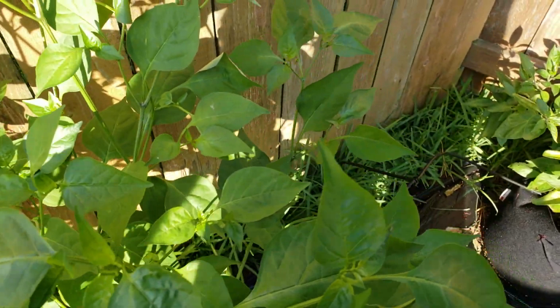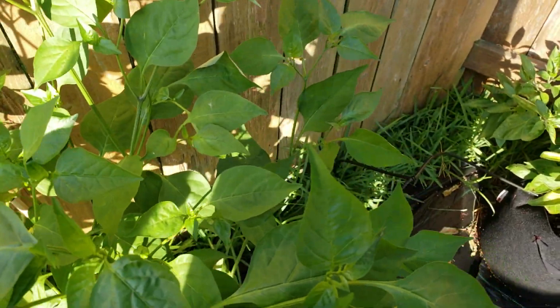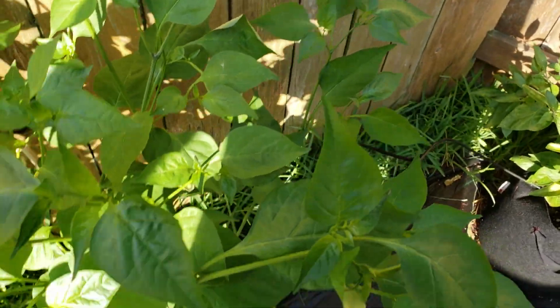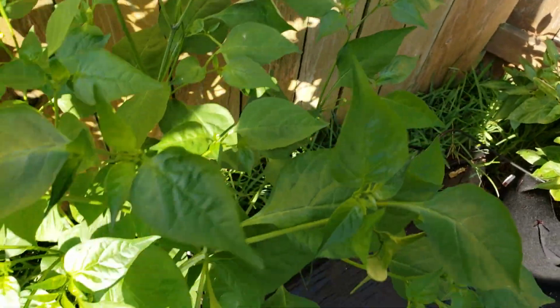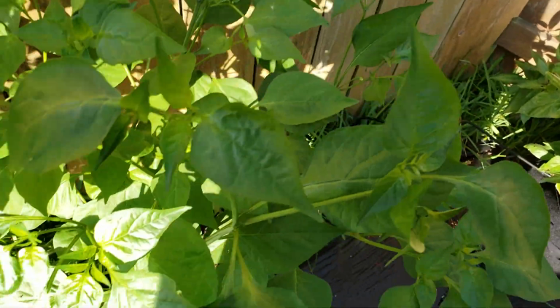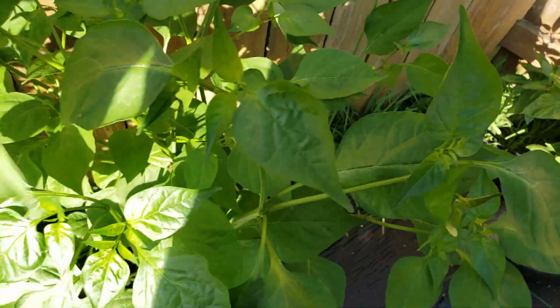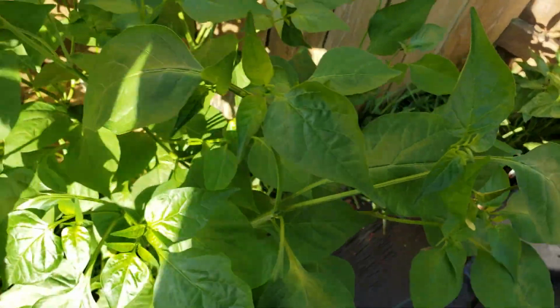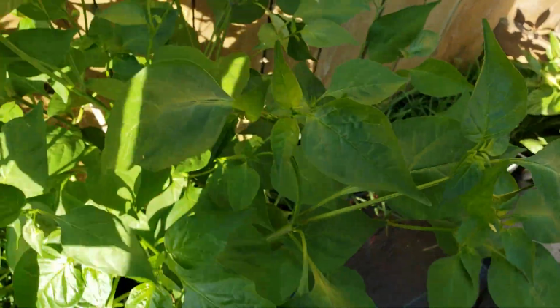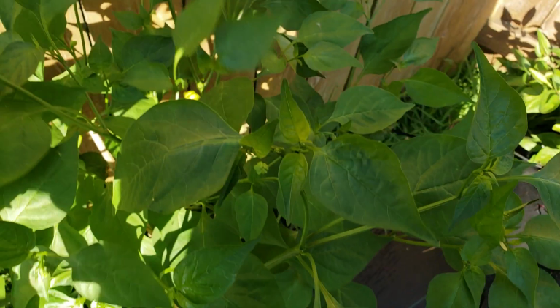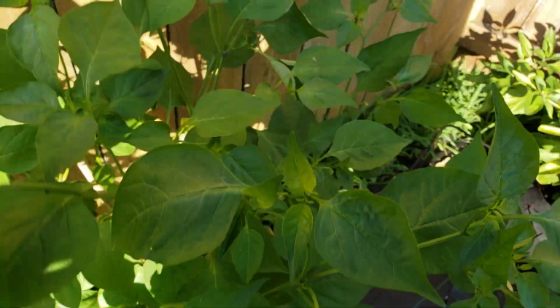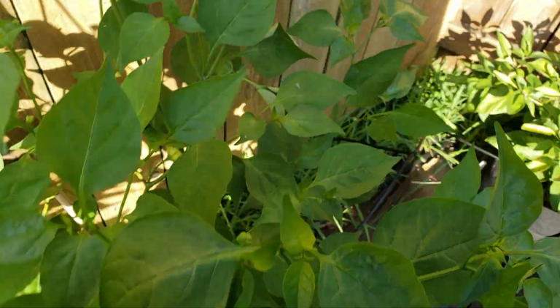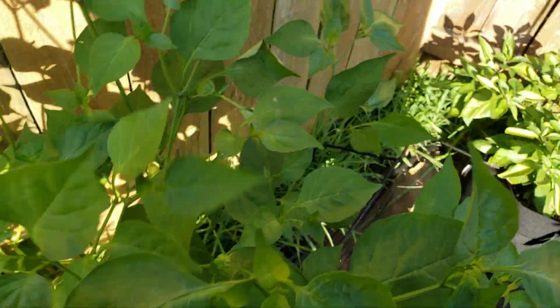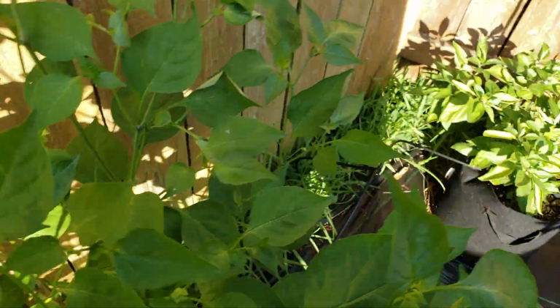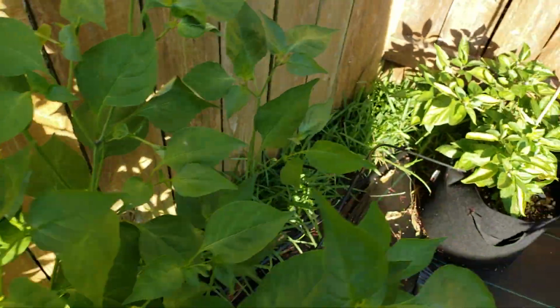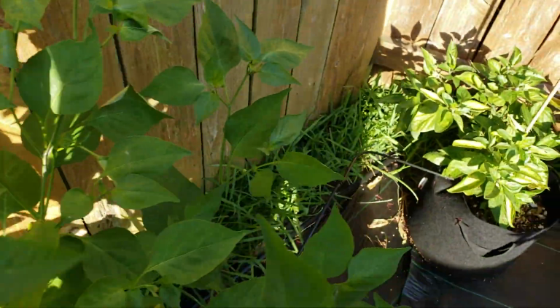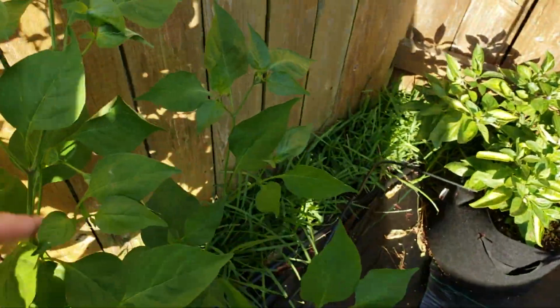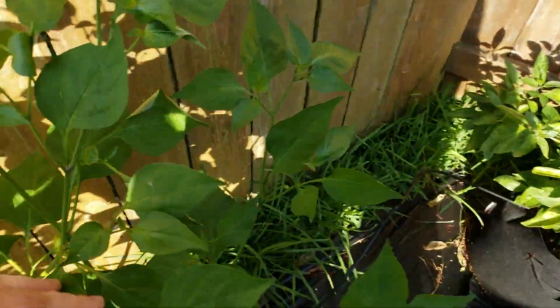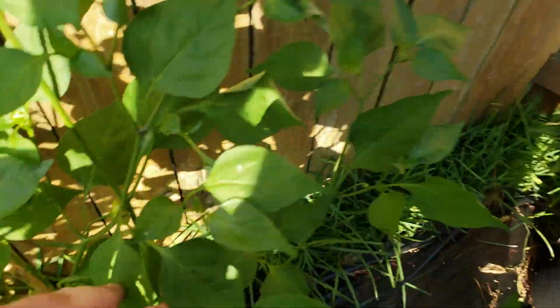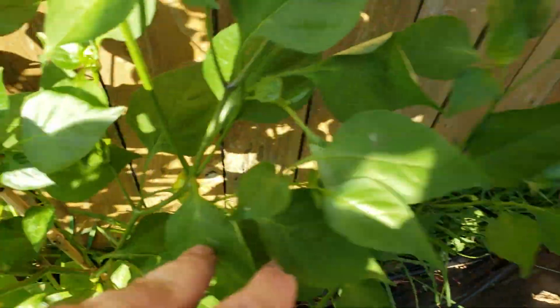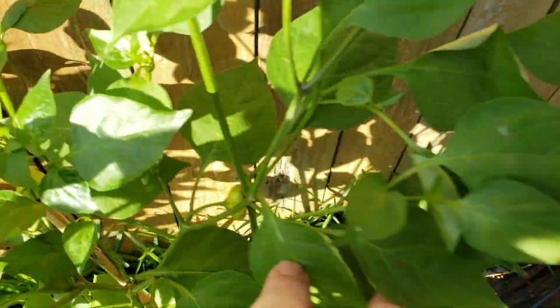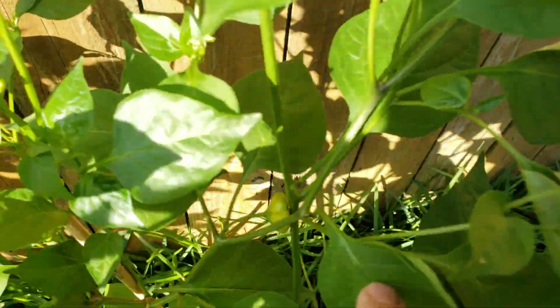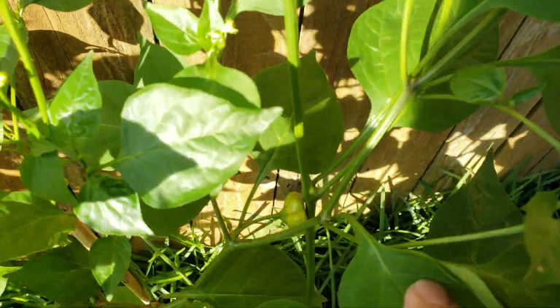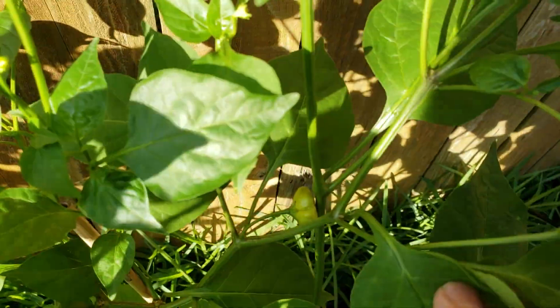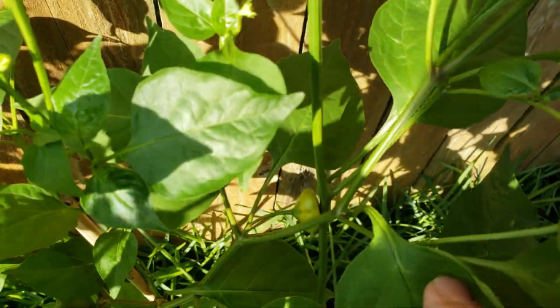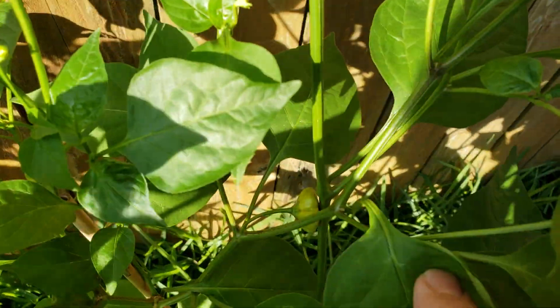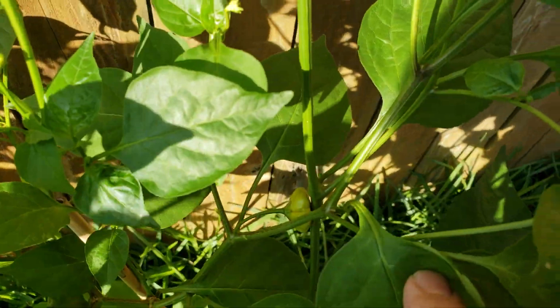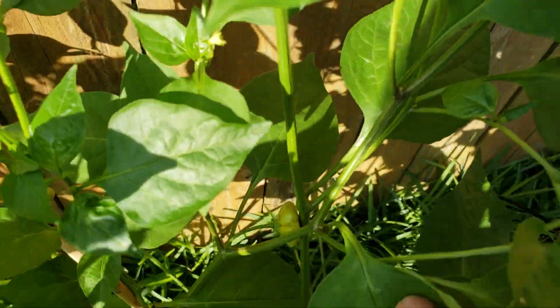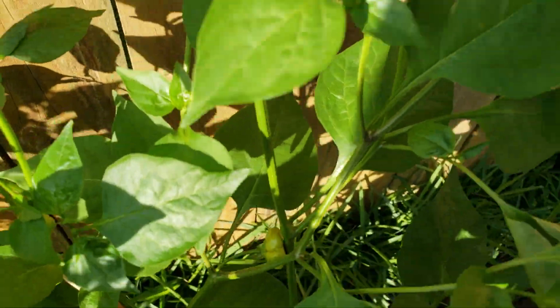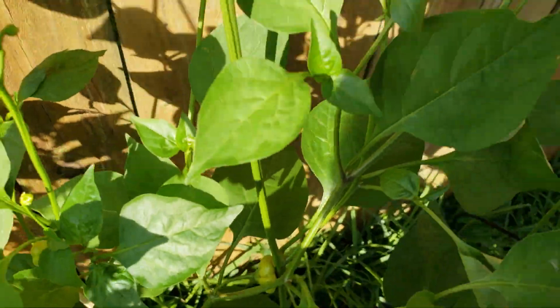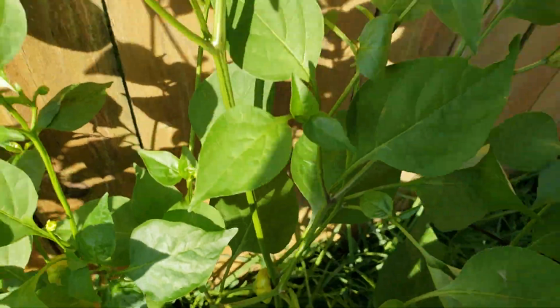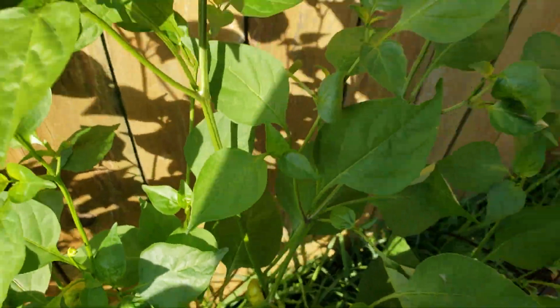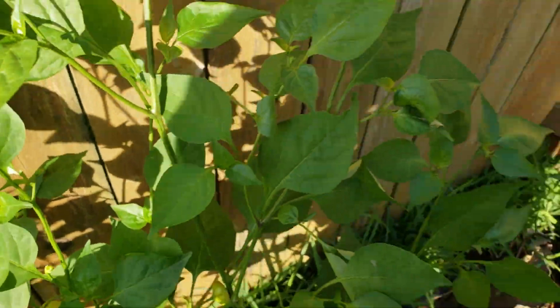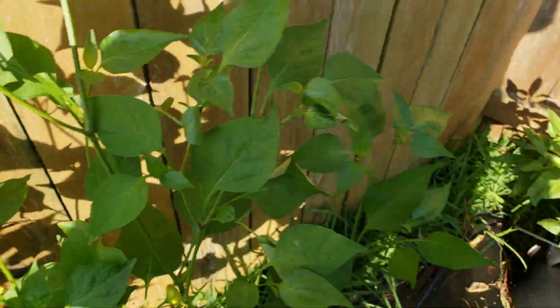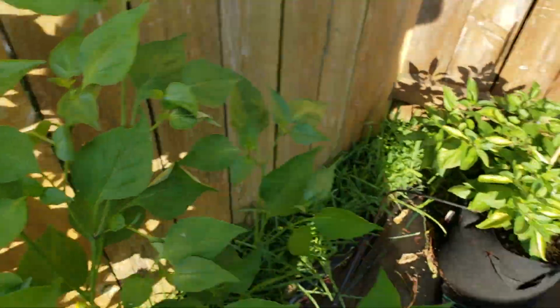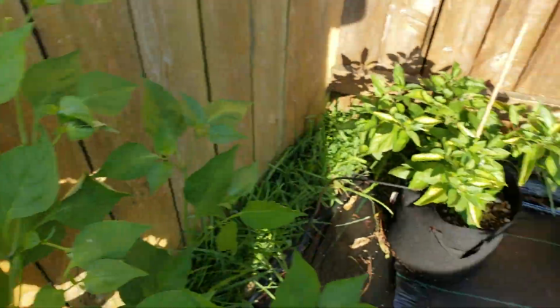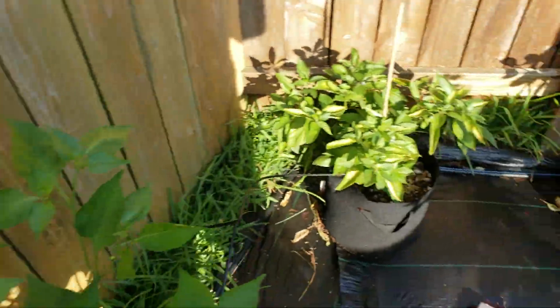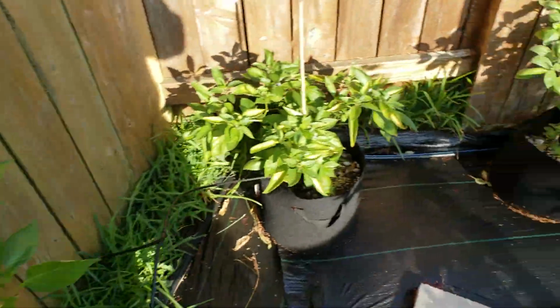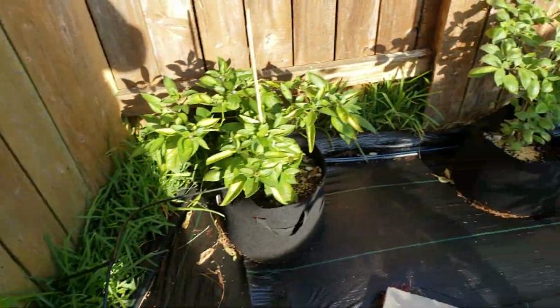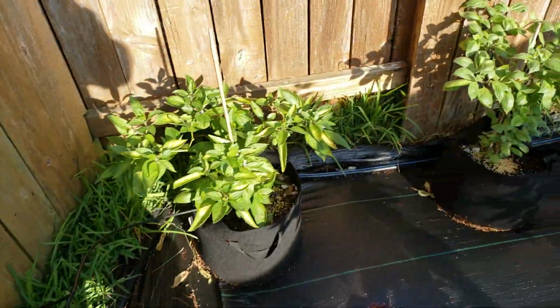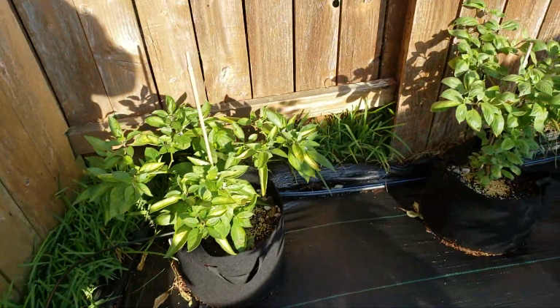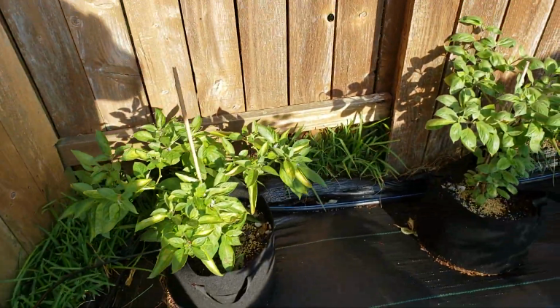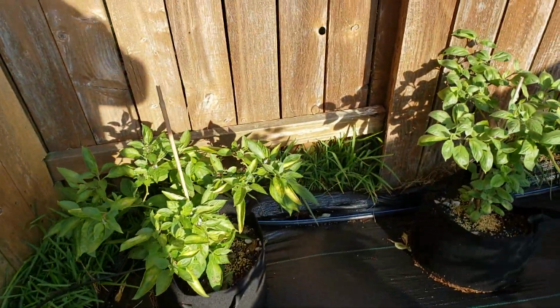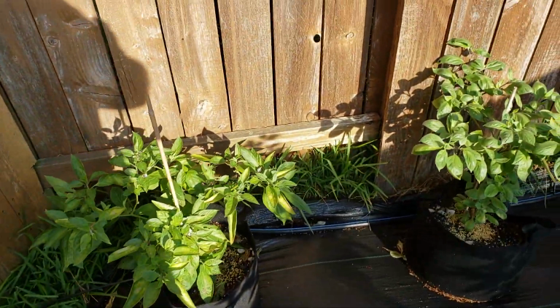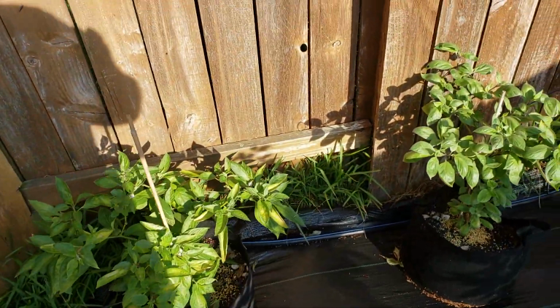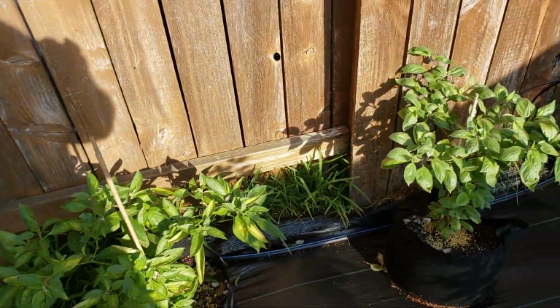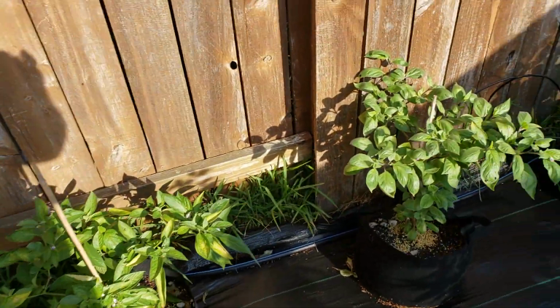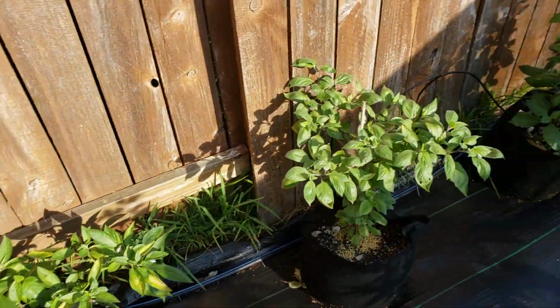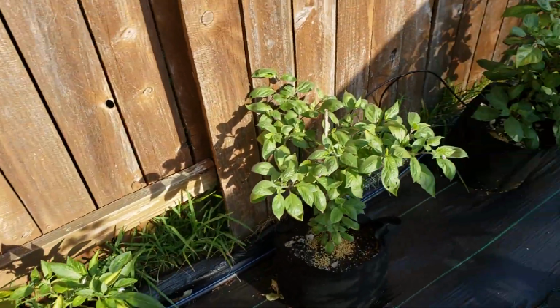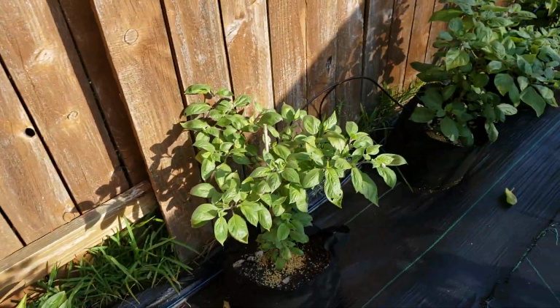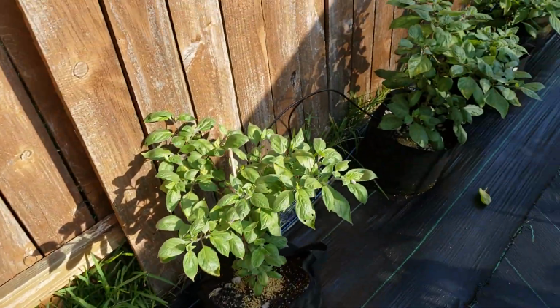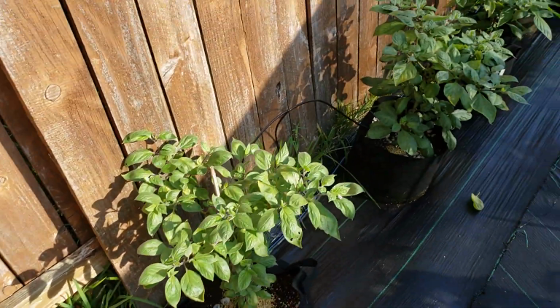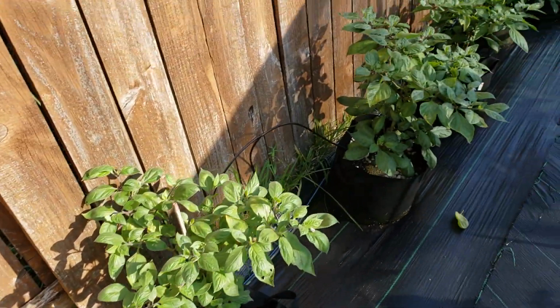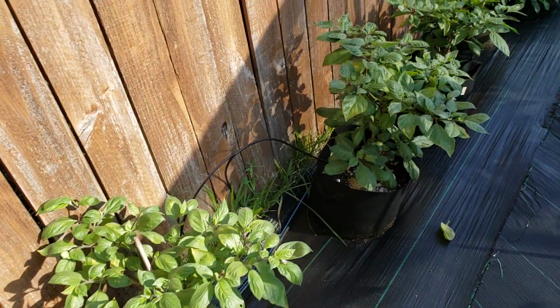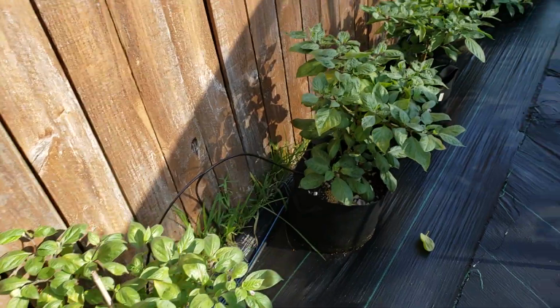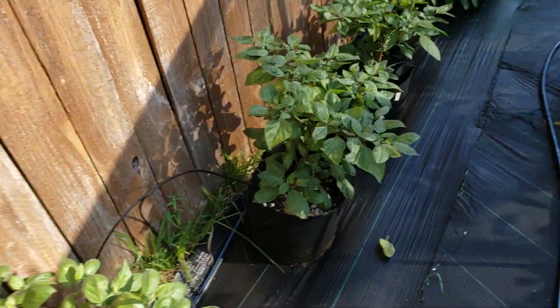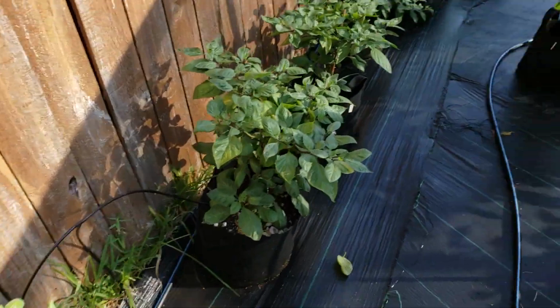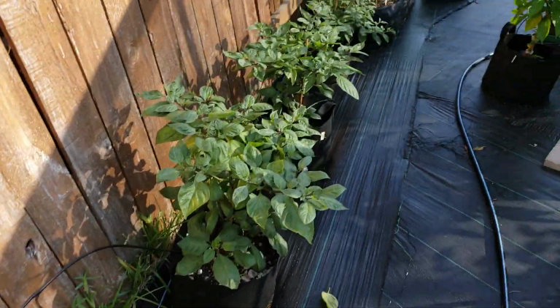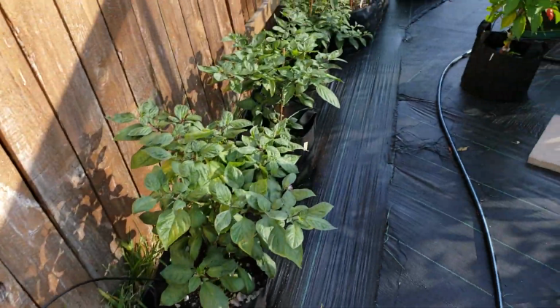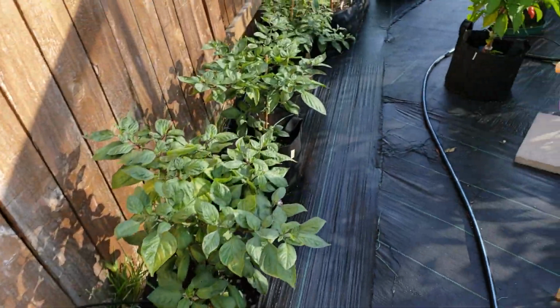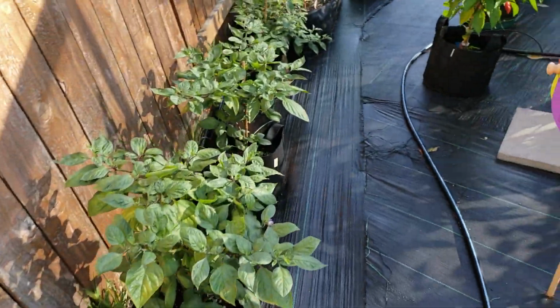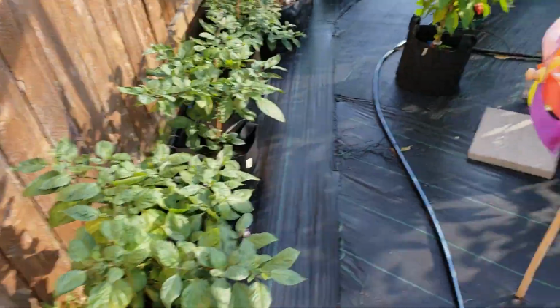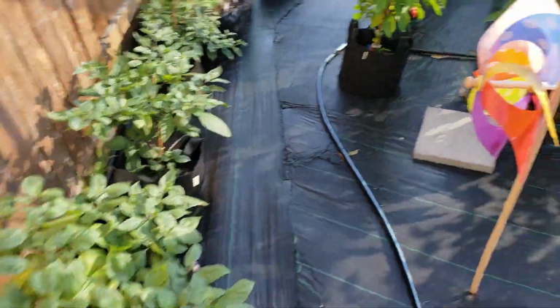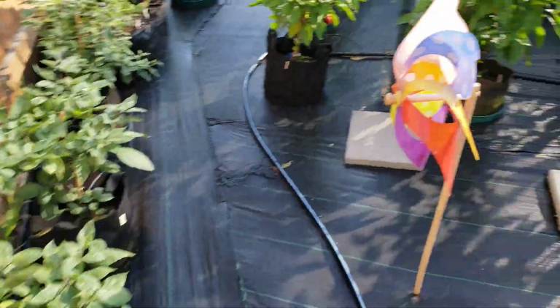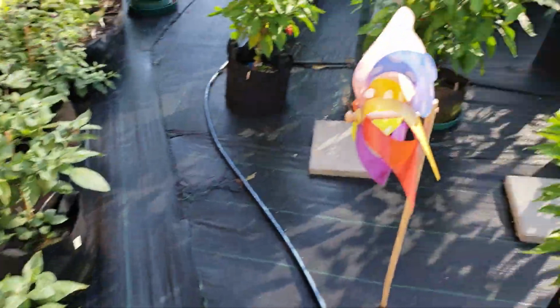Brazilian Starfish — got some pods there. Some more of the rocotos that I'm not liking in the sun.